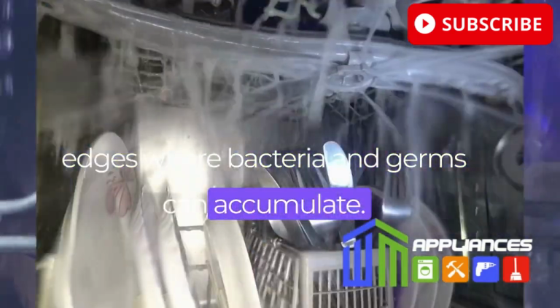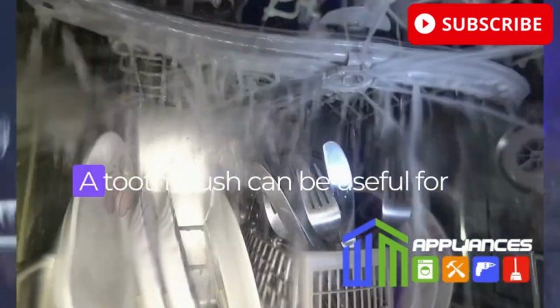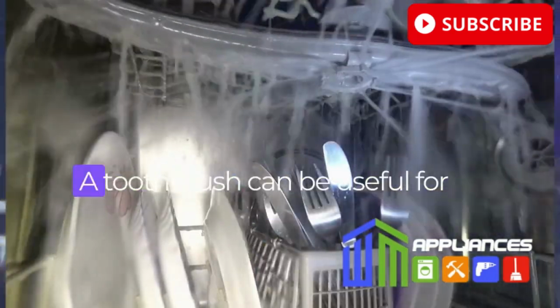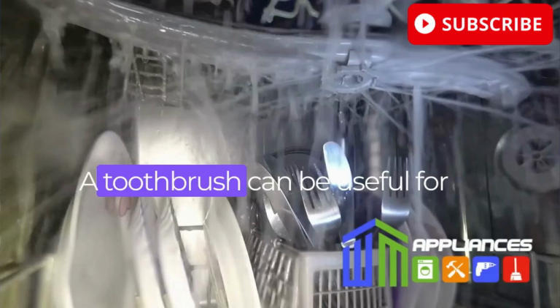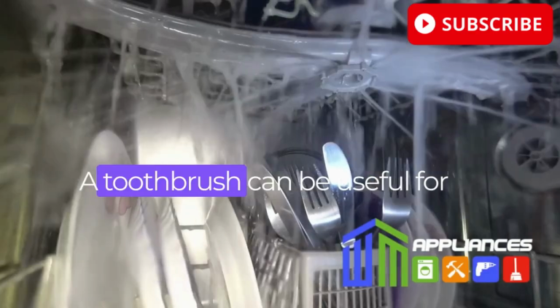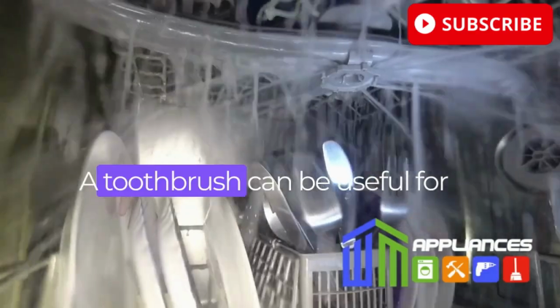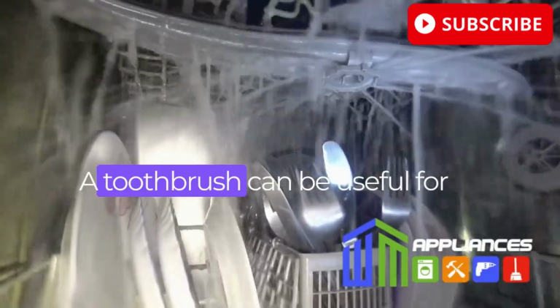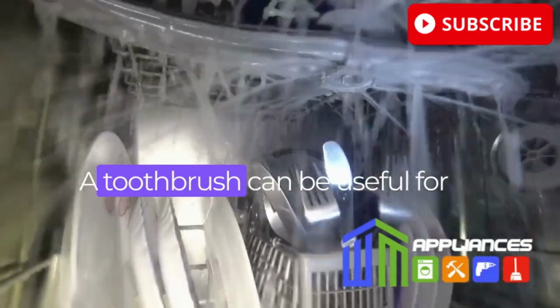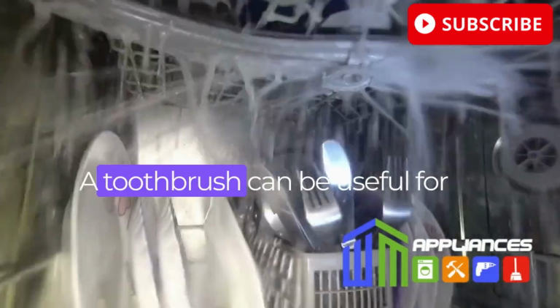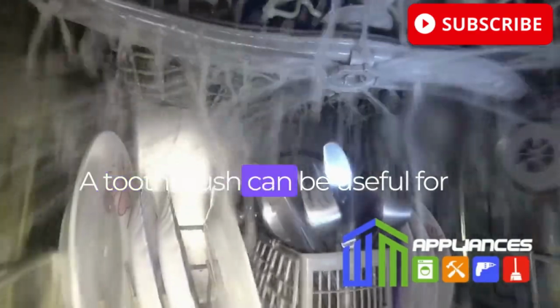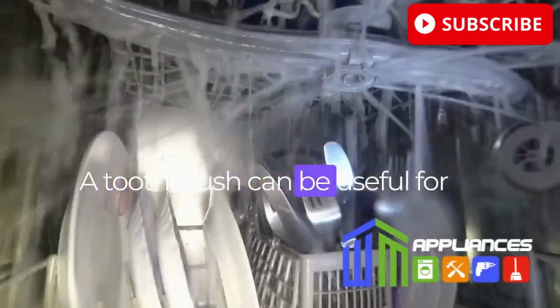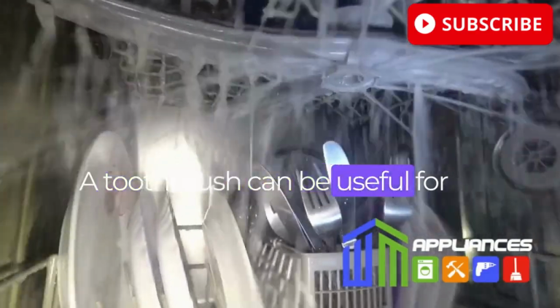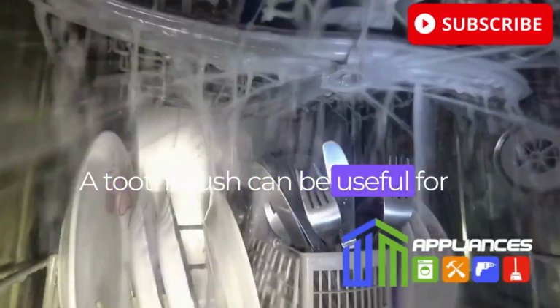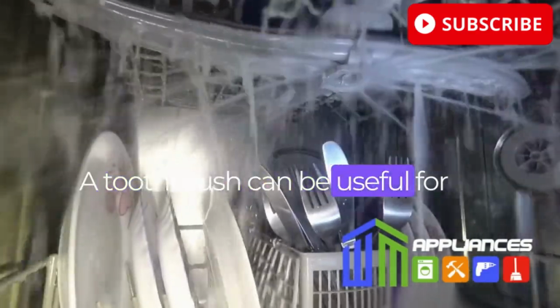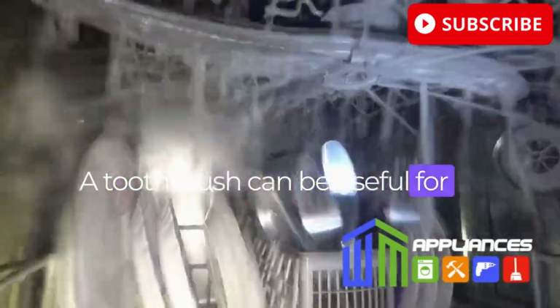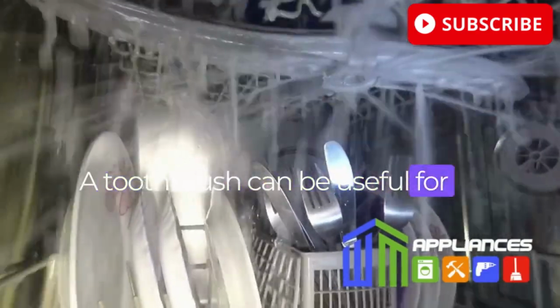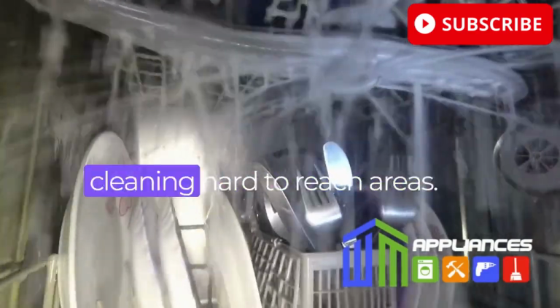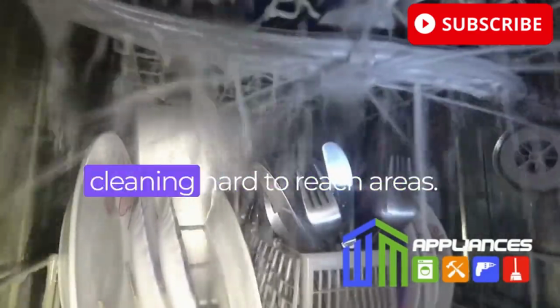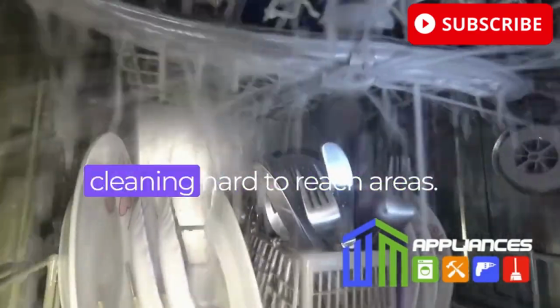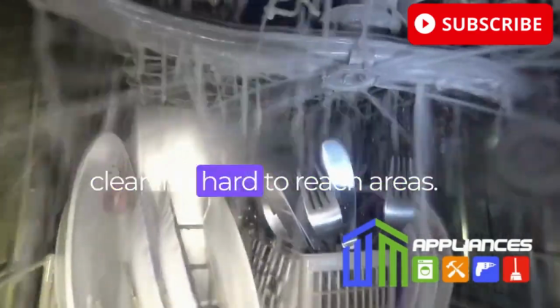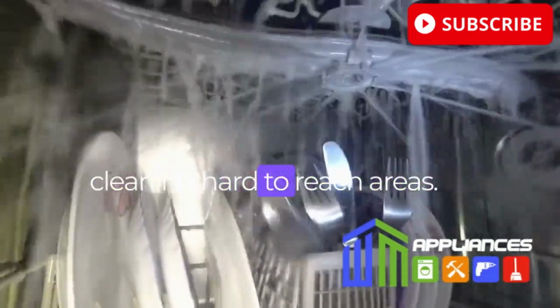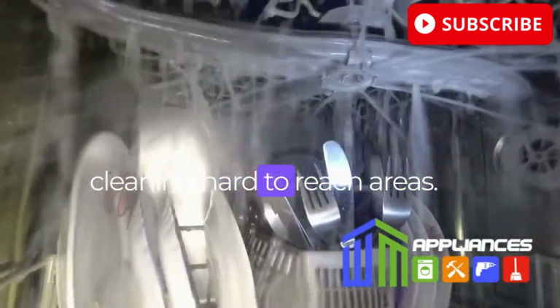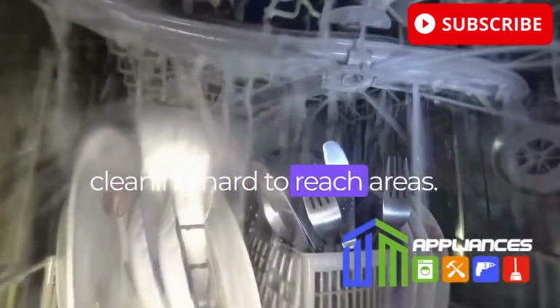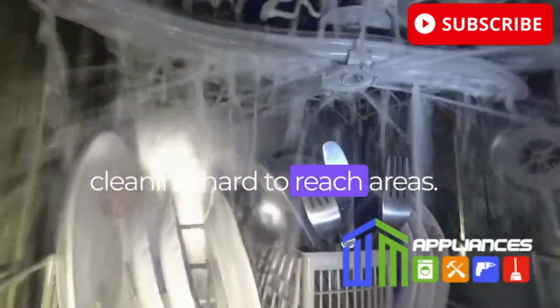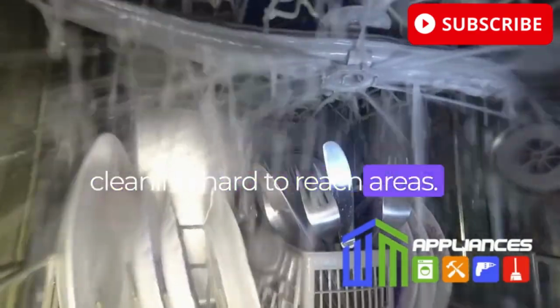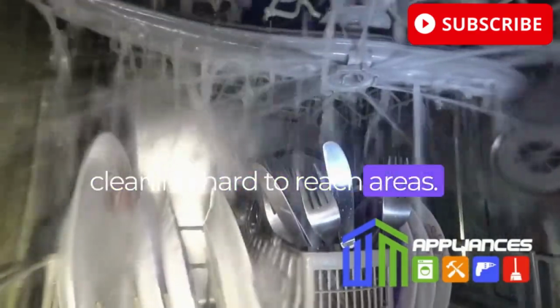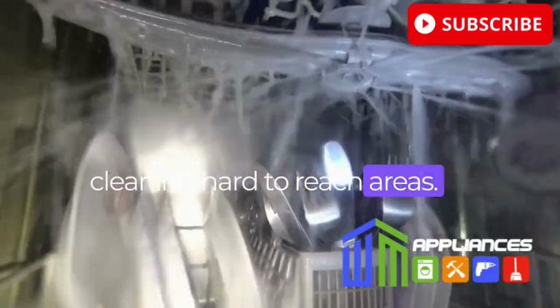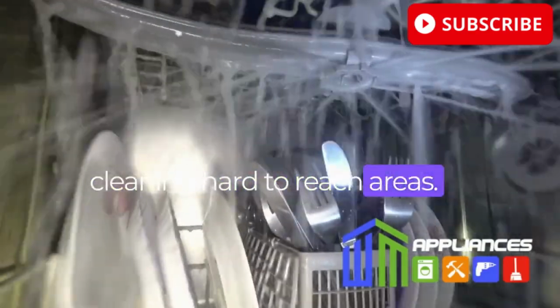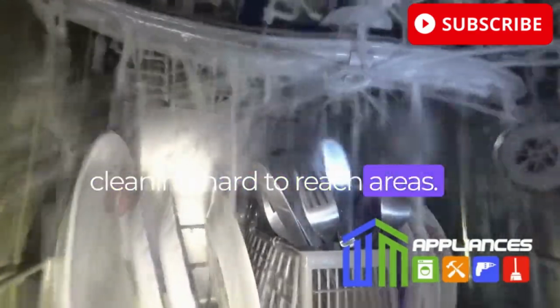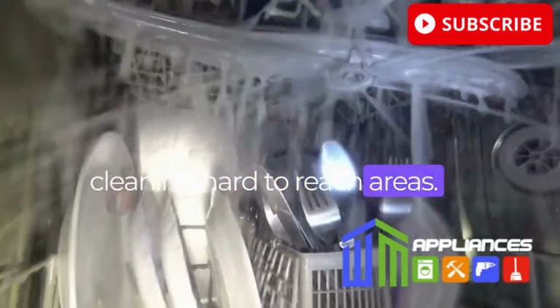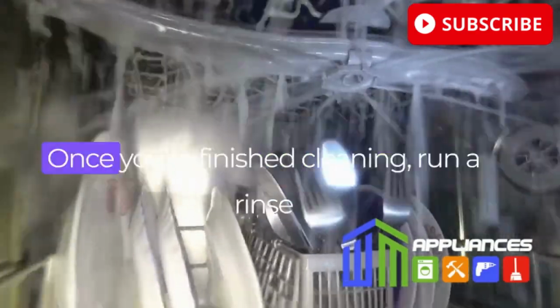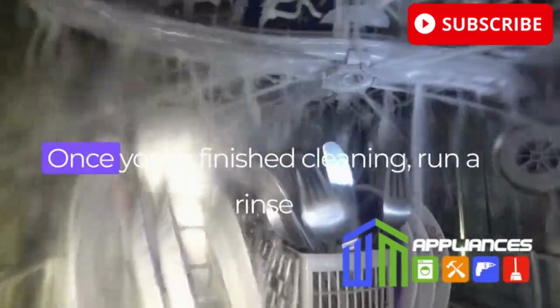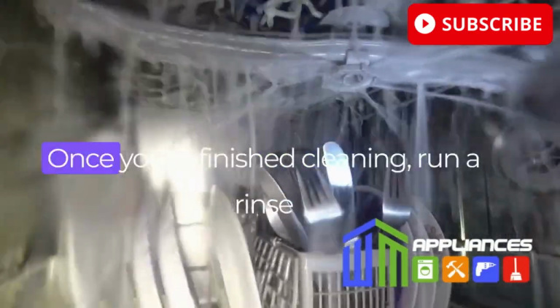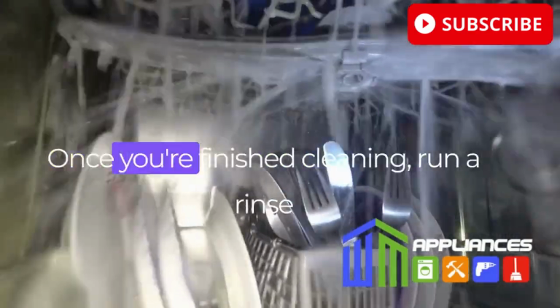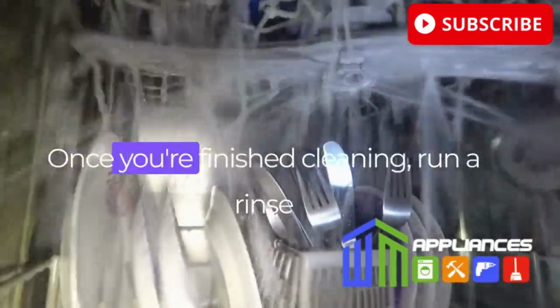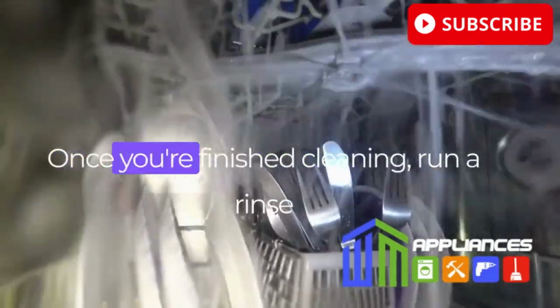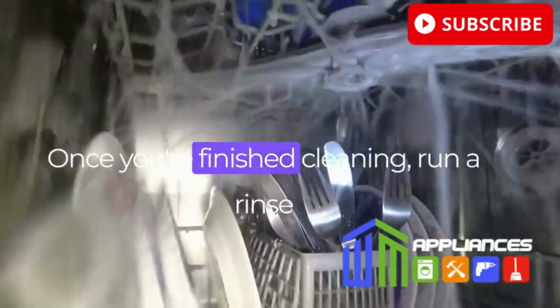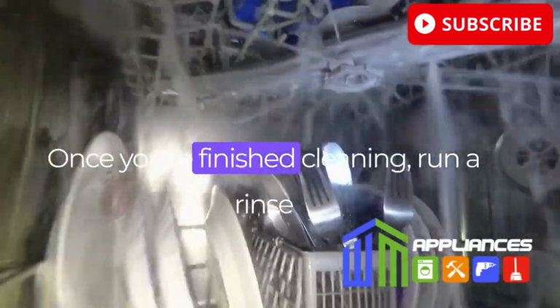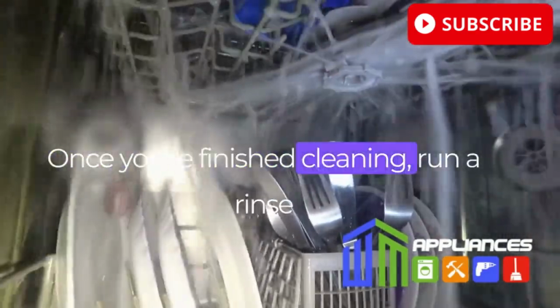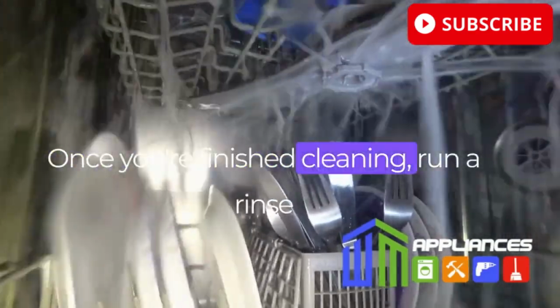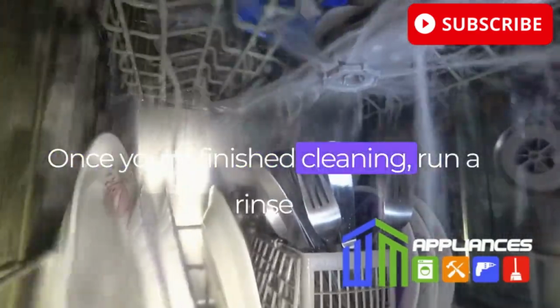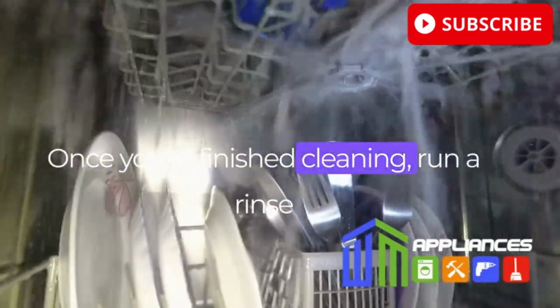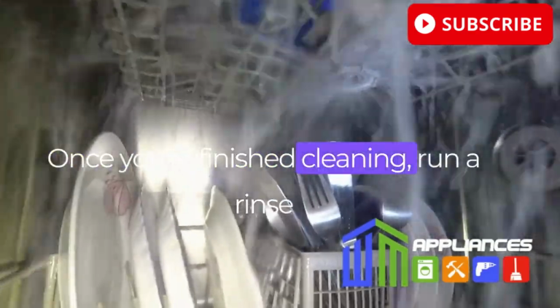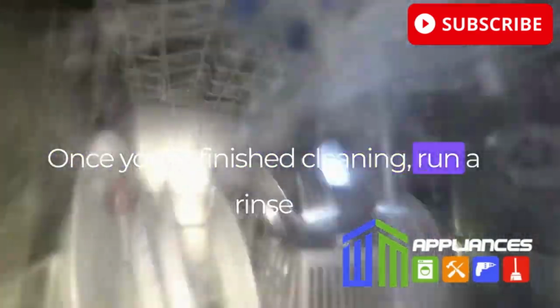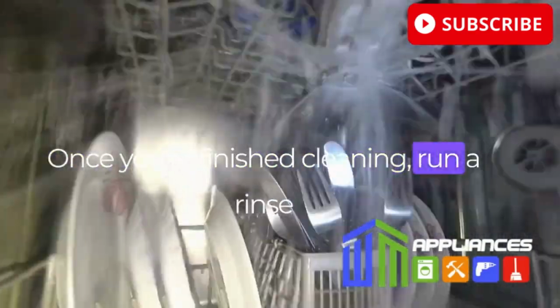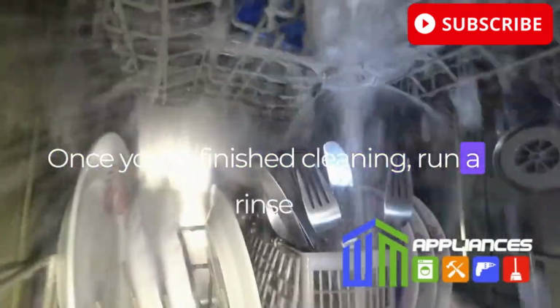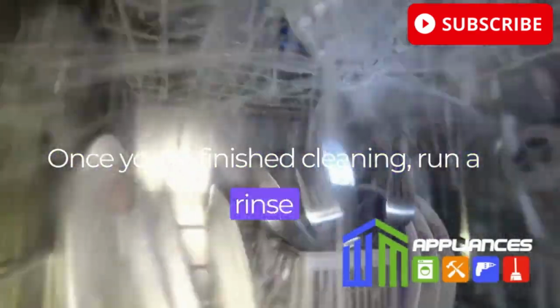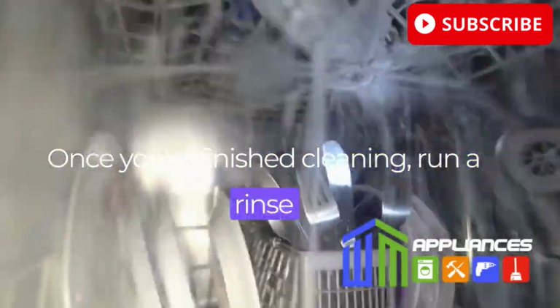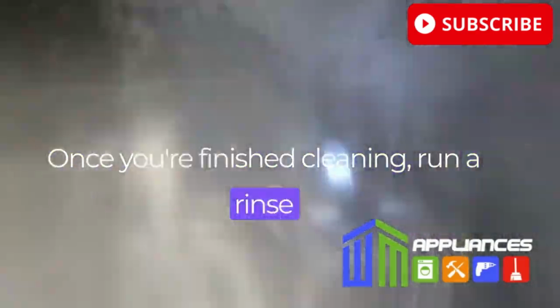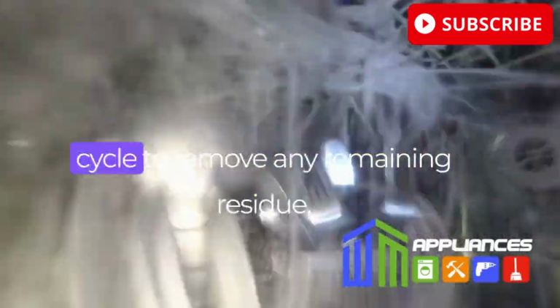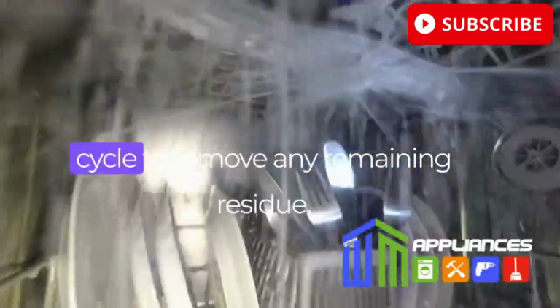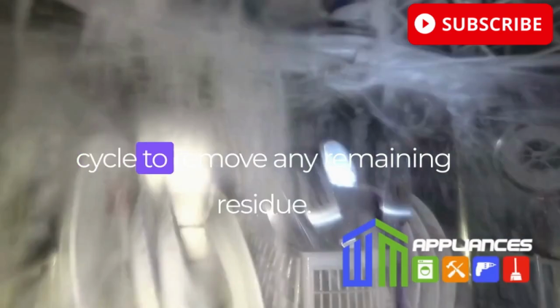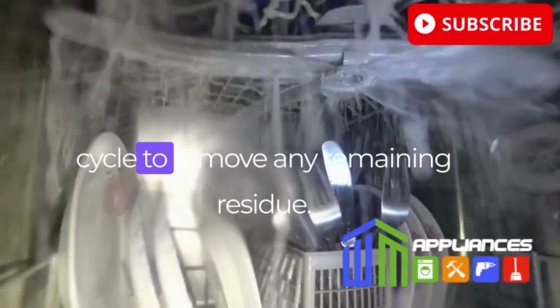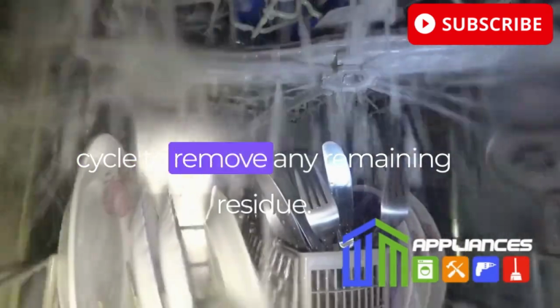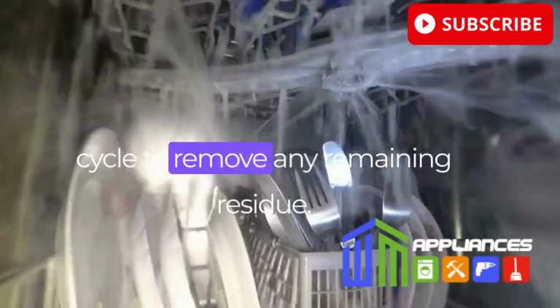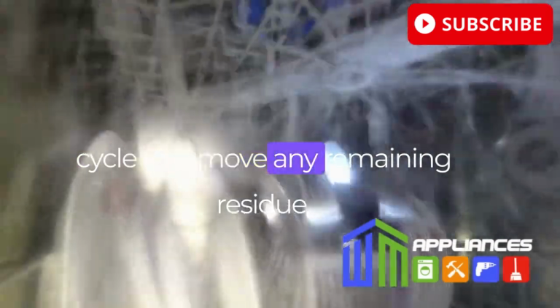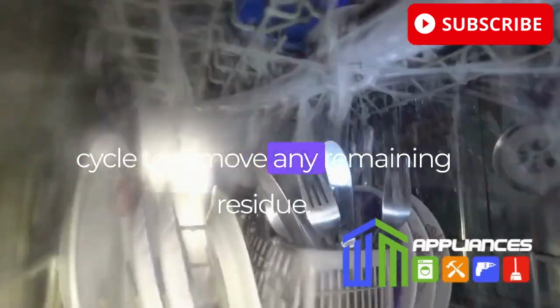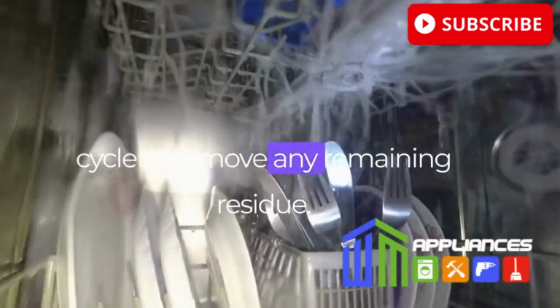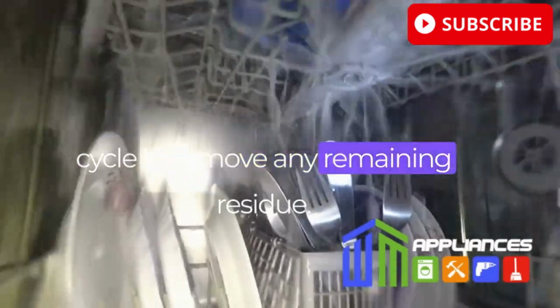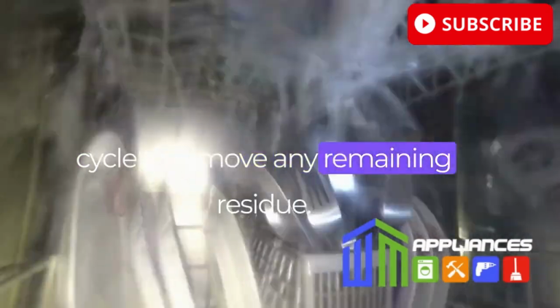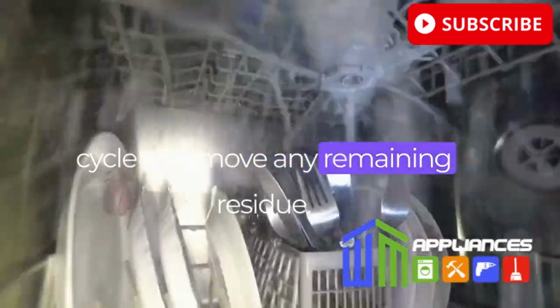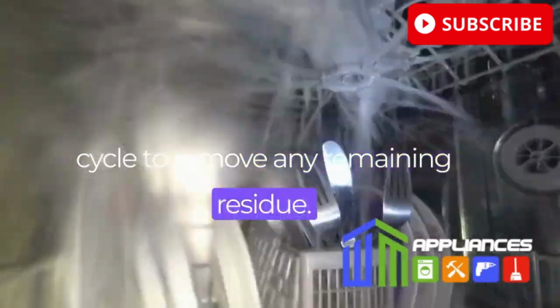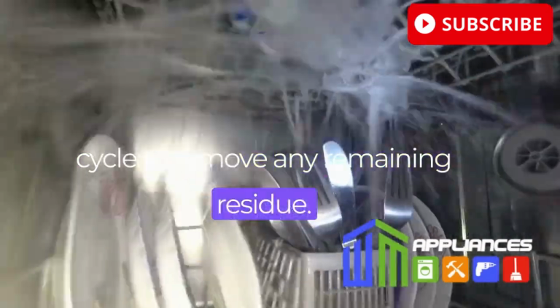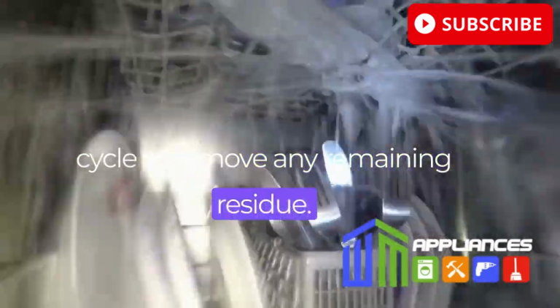A toothbrush can be useful for cleaning hard-to-reach areas. Once you're finished cleaning, run a rinse cycle to remove any remaining residue.